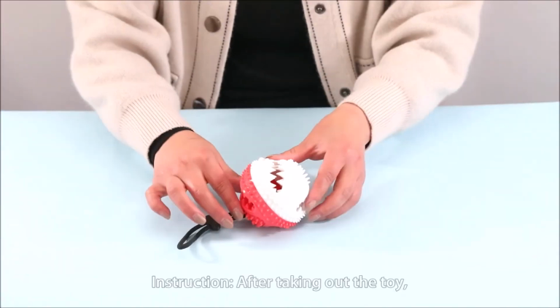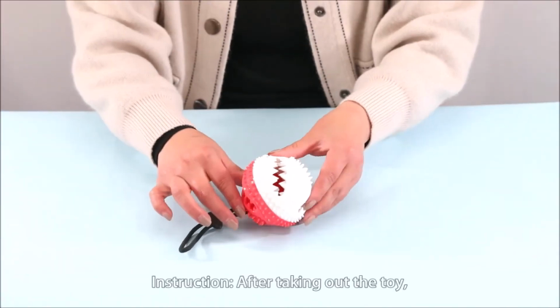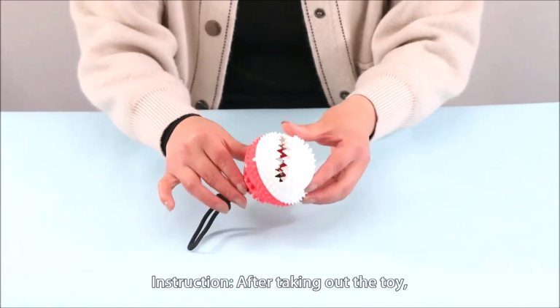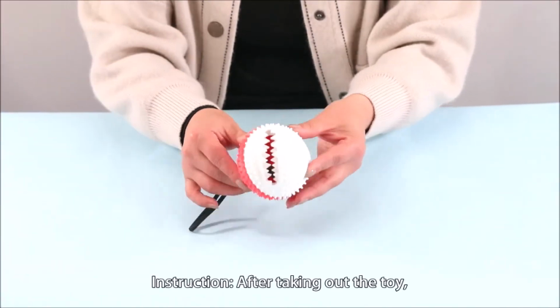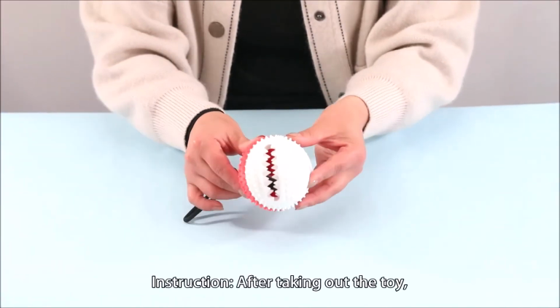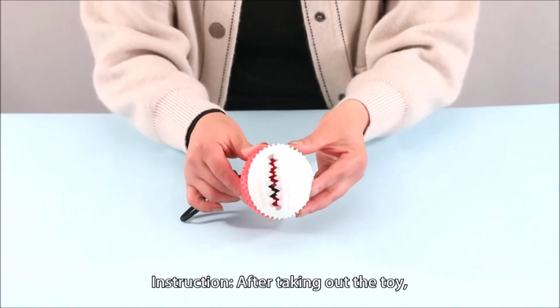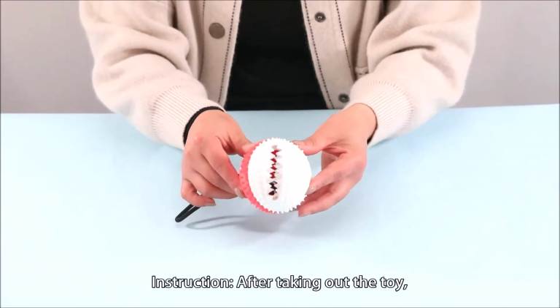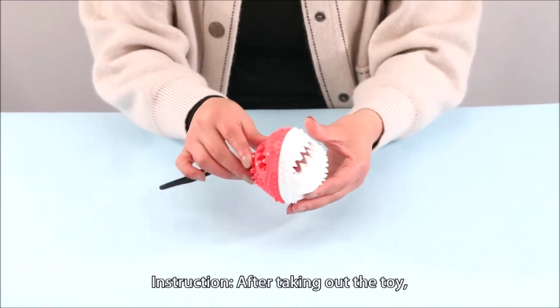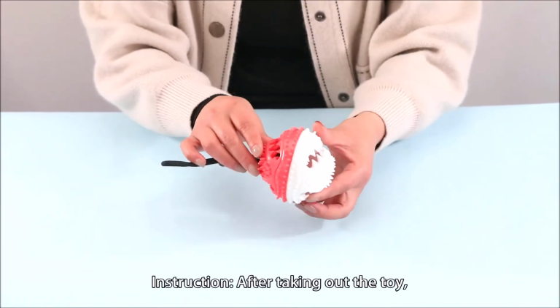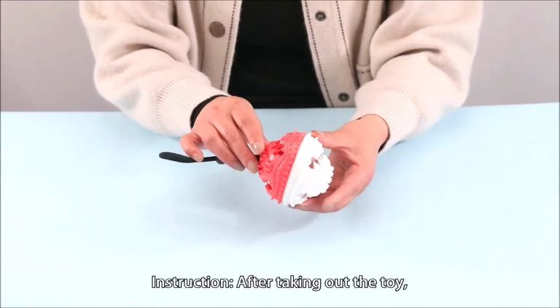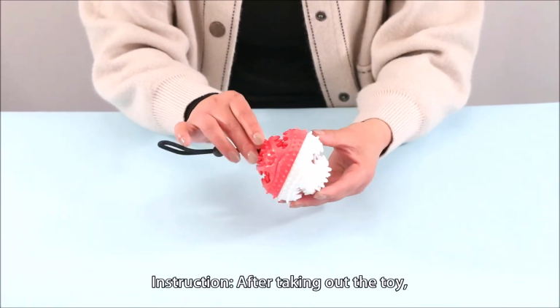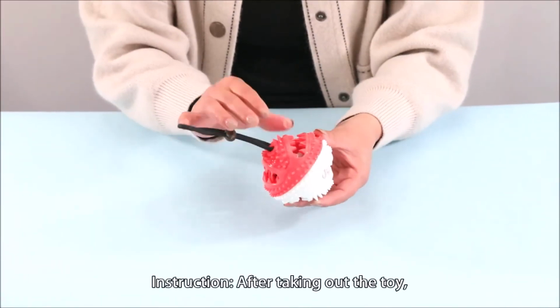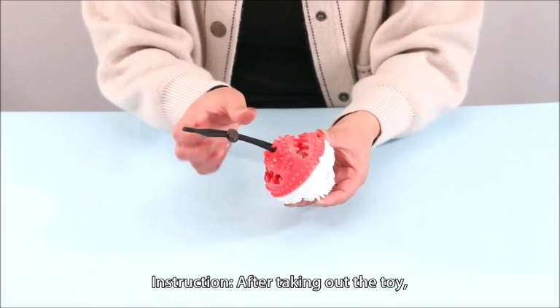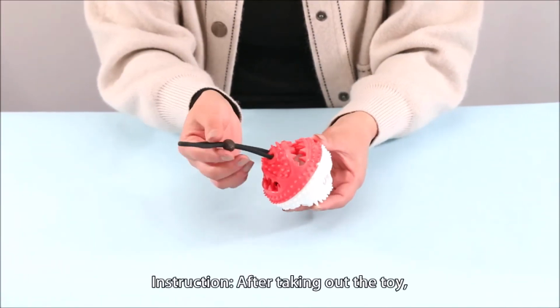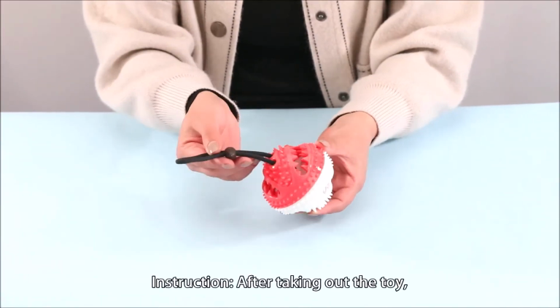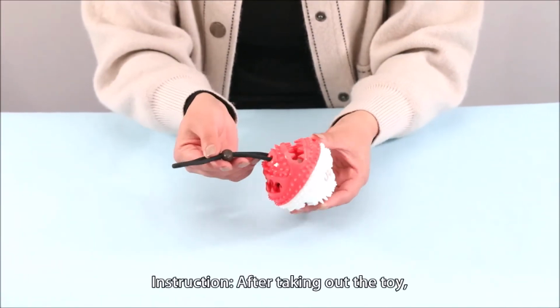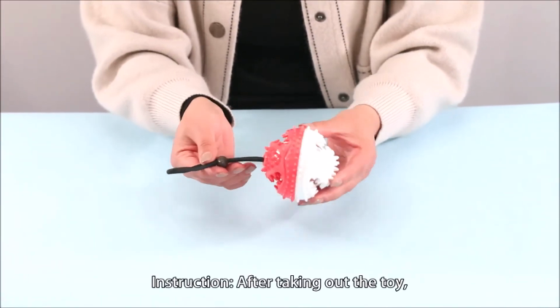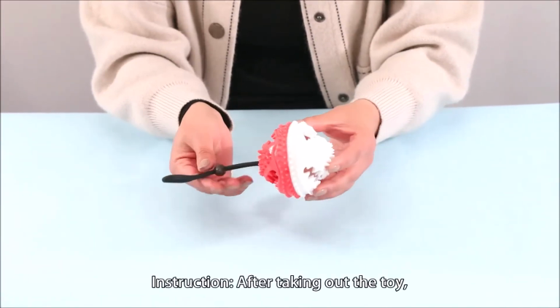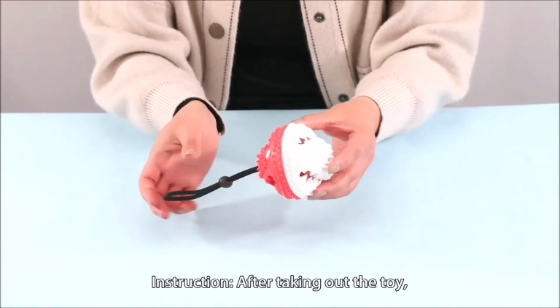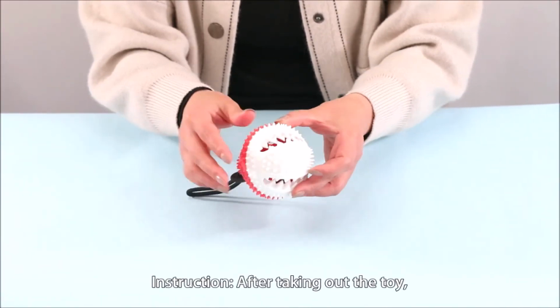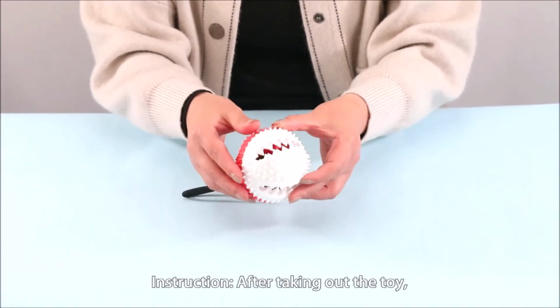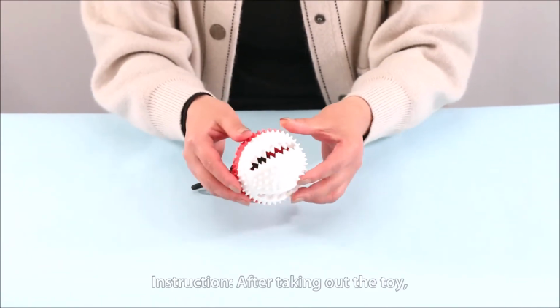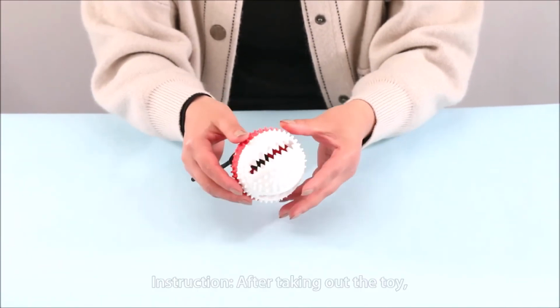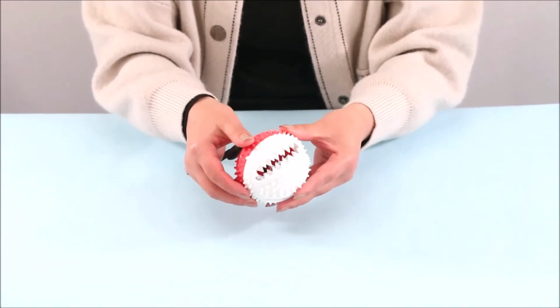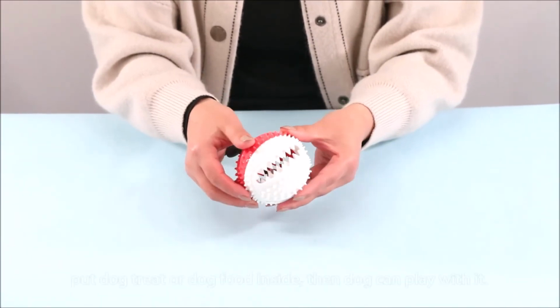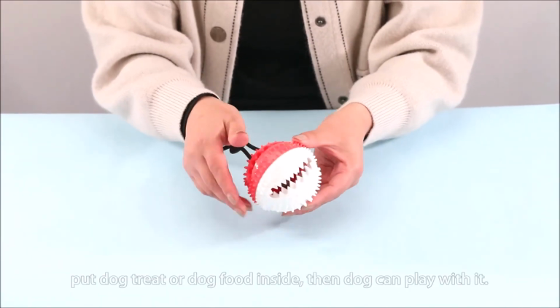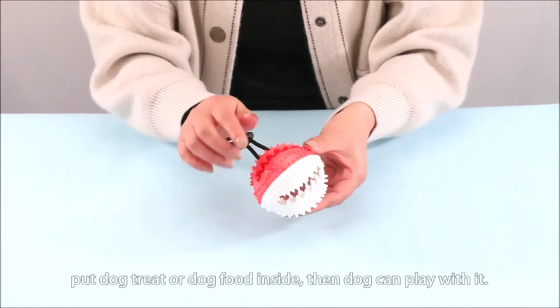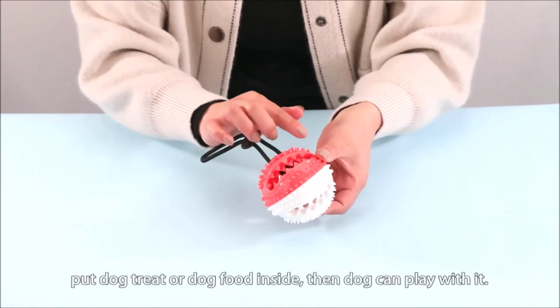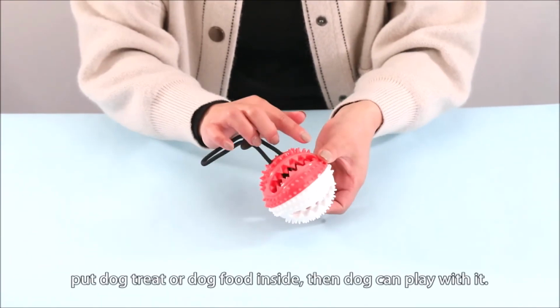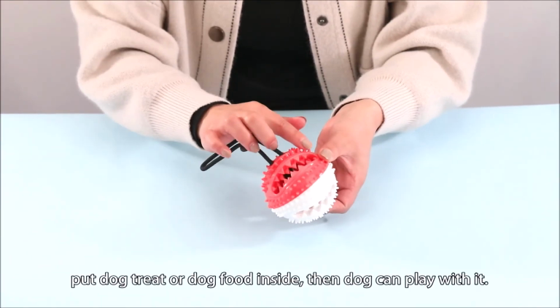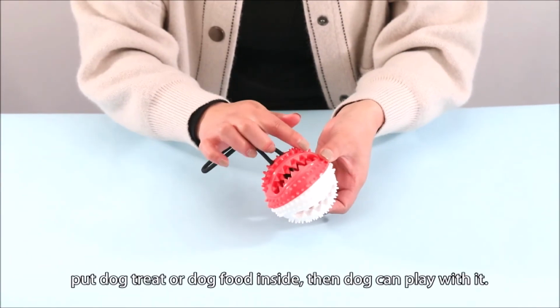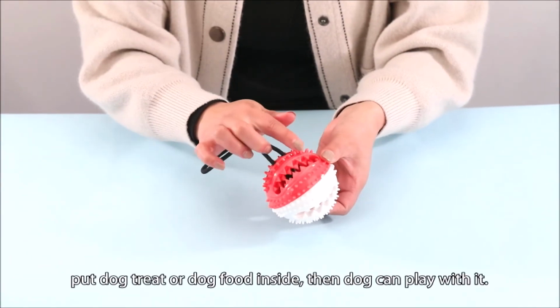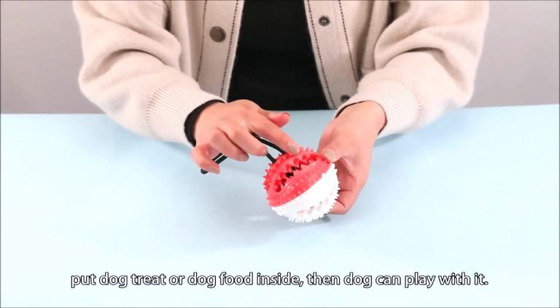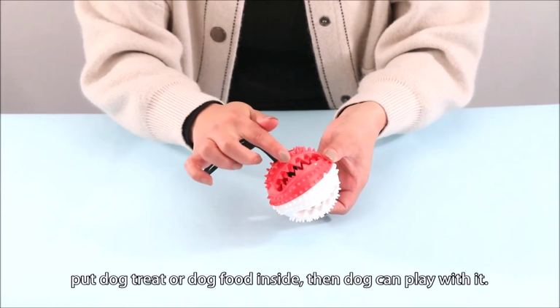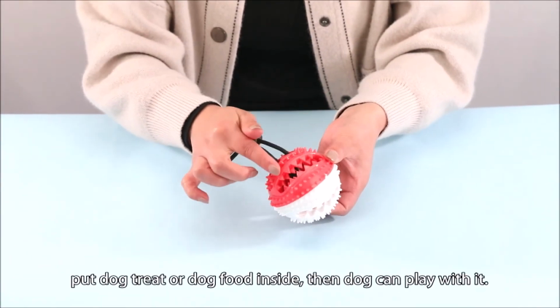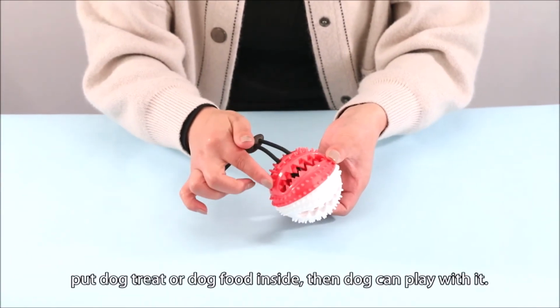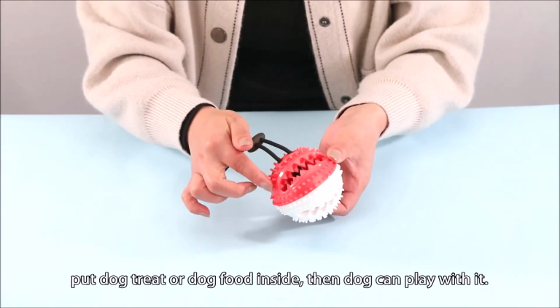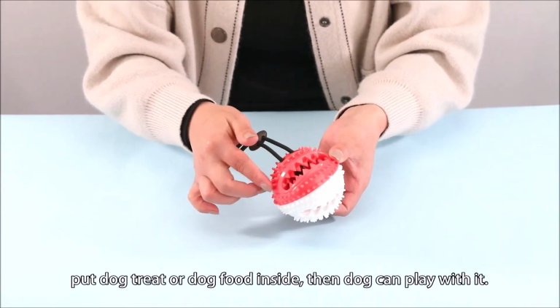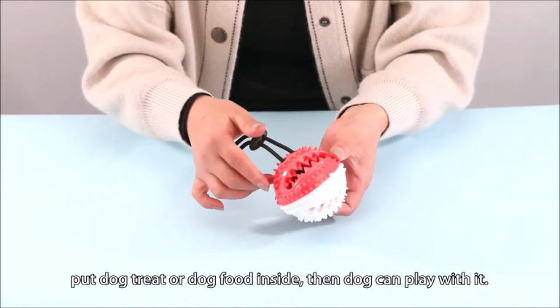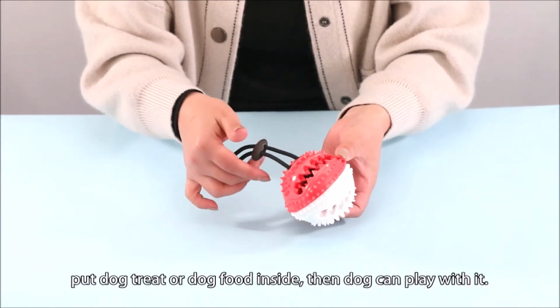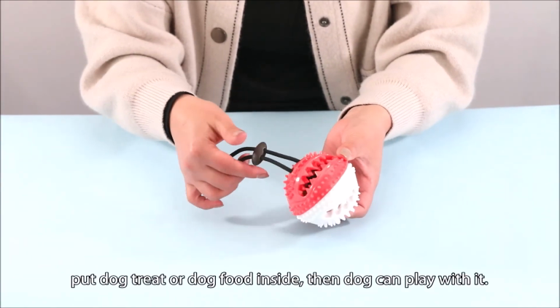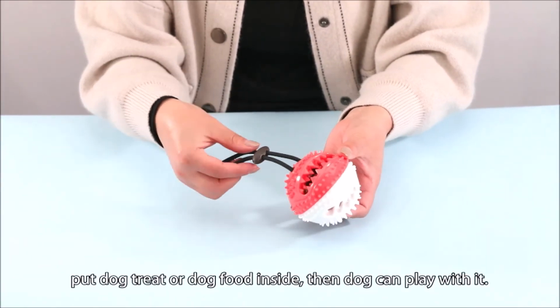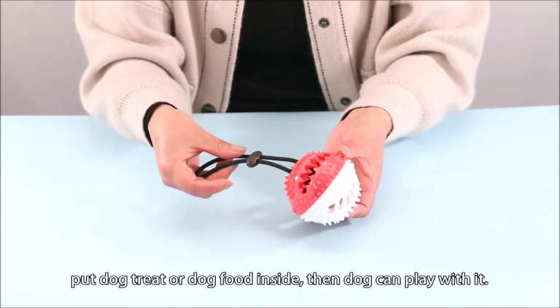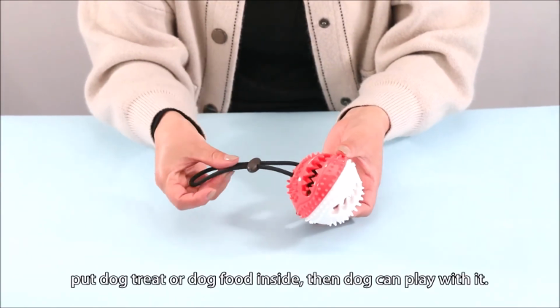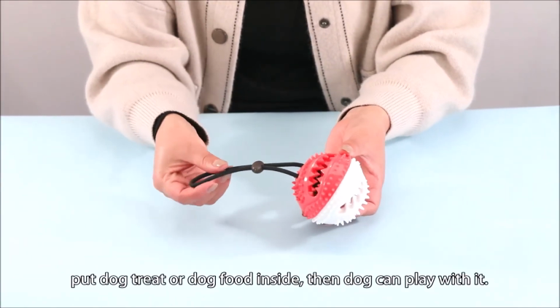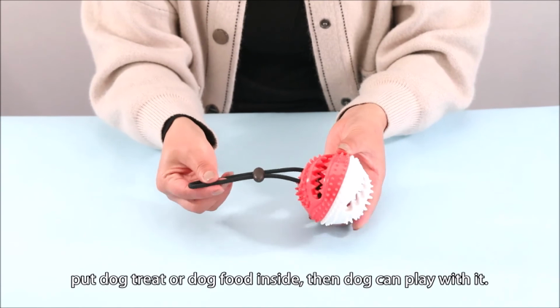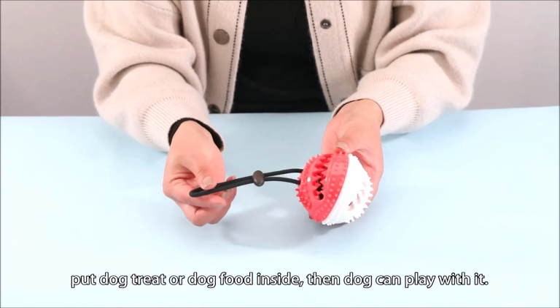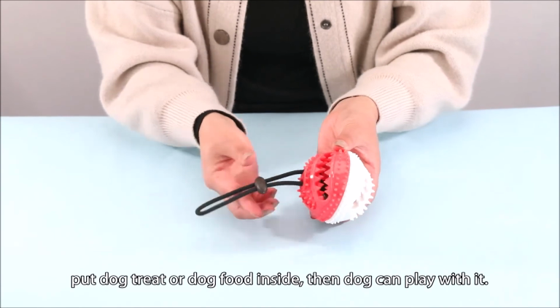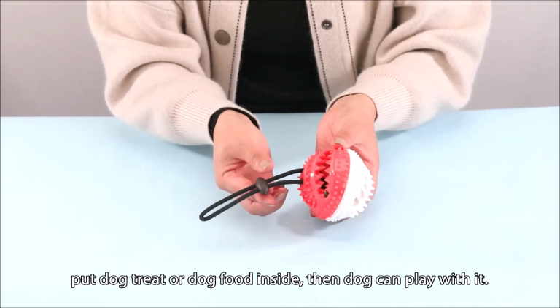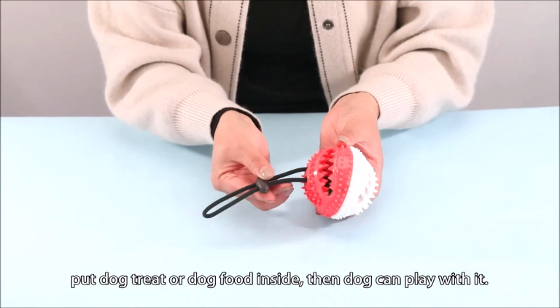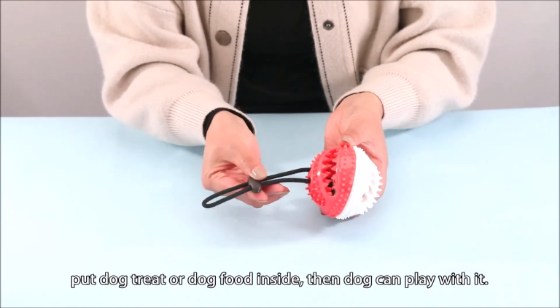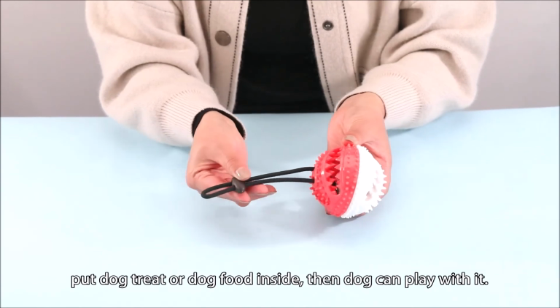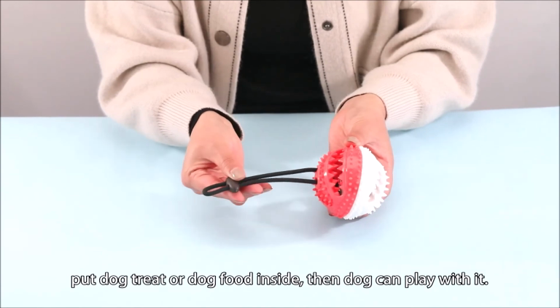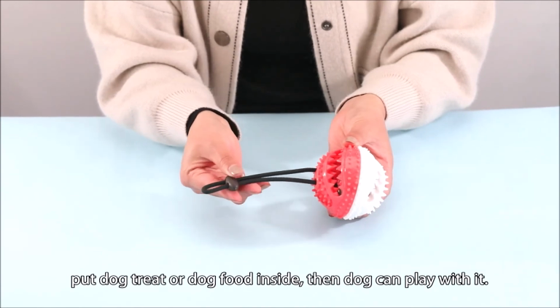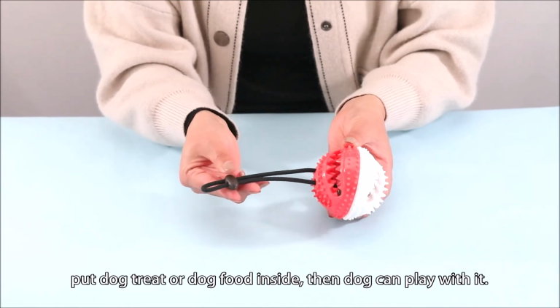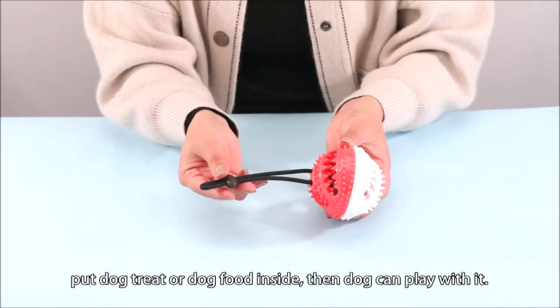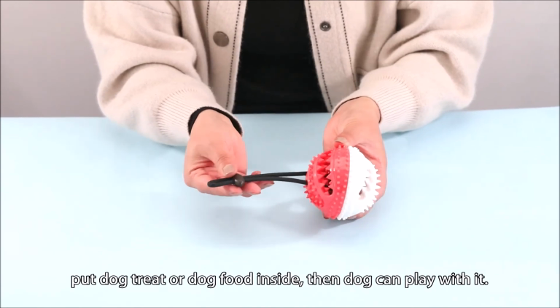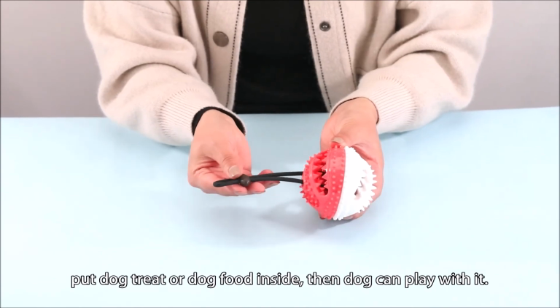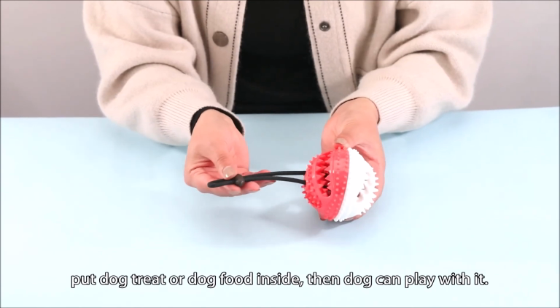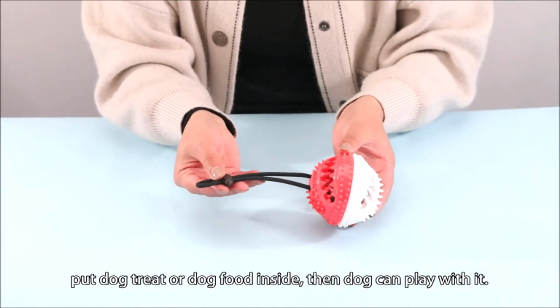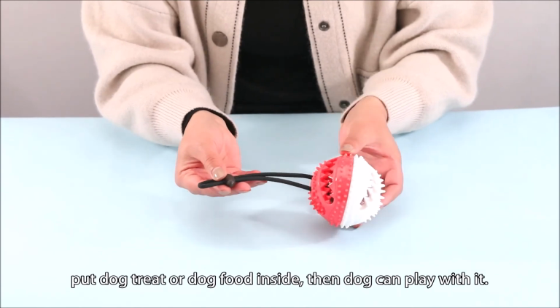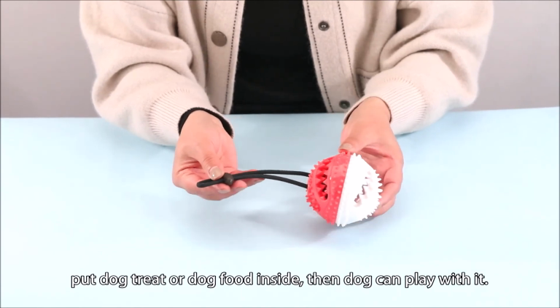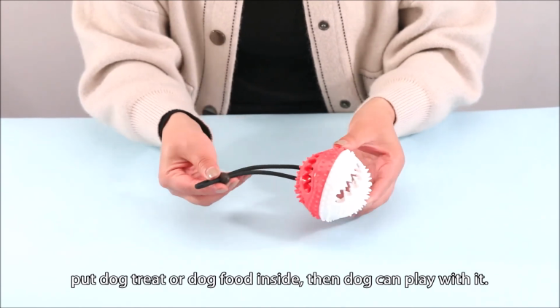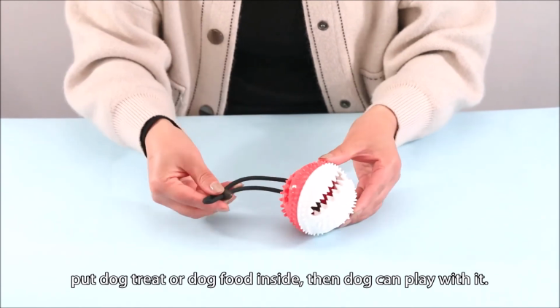Instruction: After taking out the toy, put dog treat or dog food inside, then the dog can play with it.